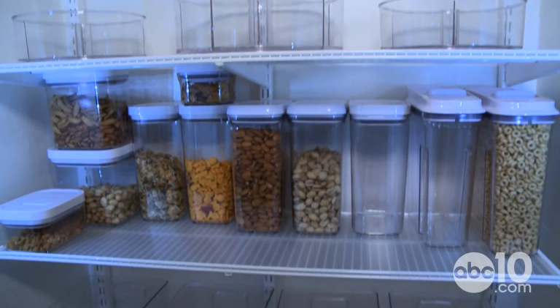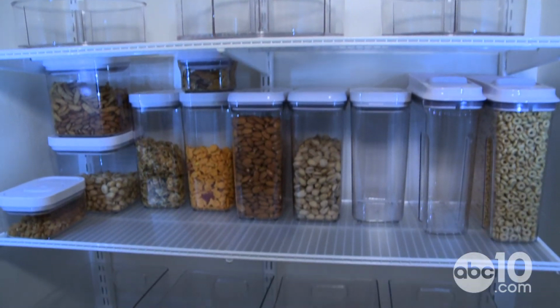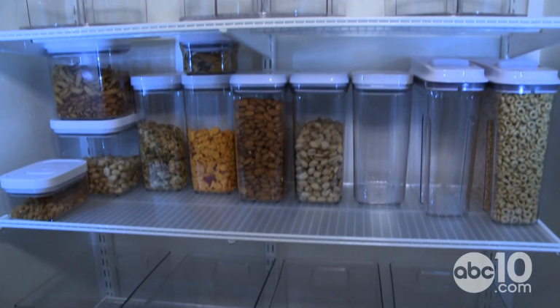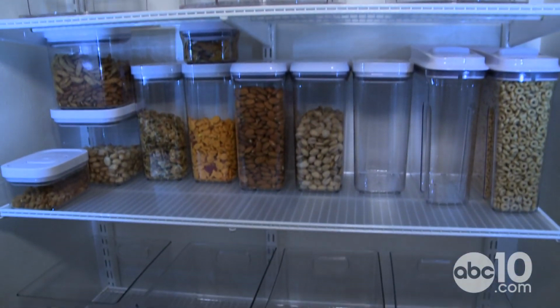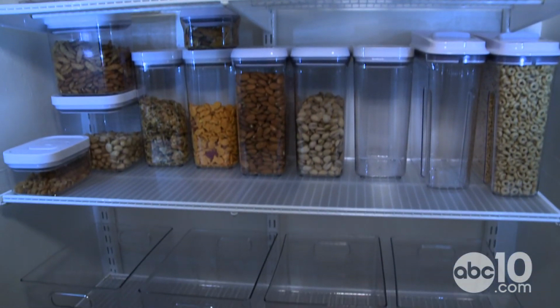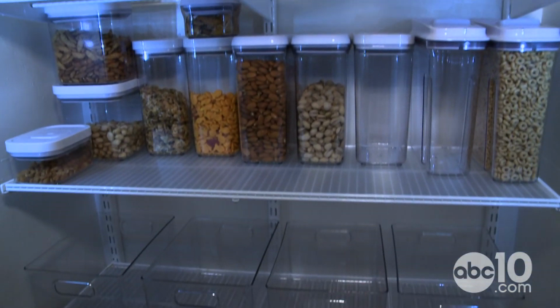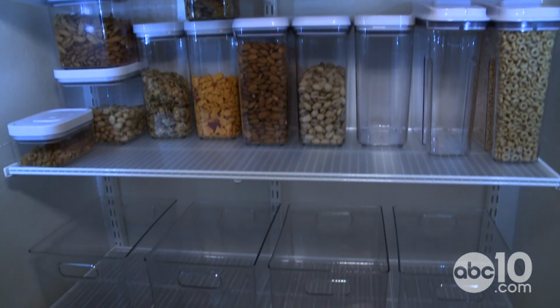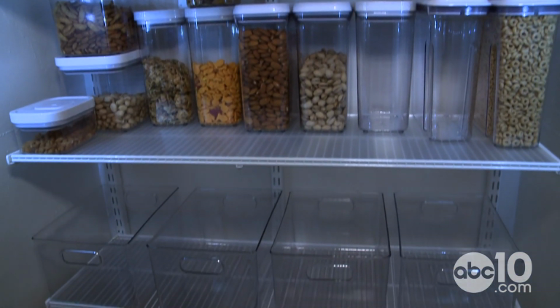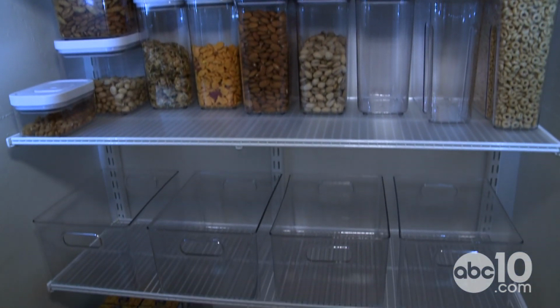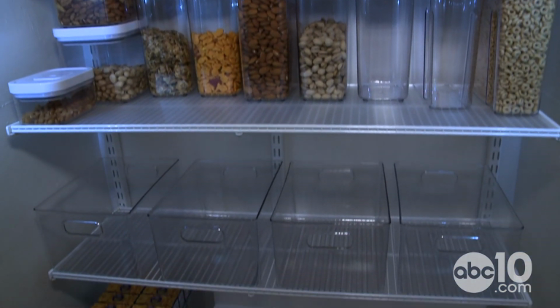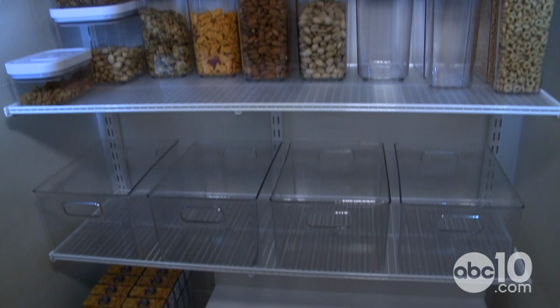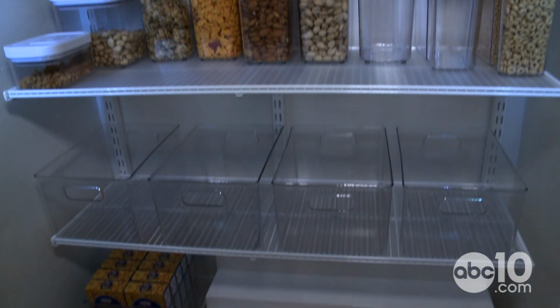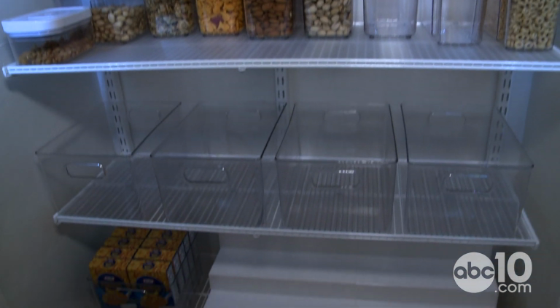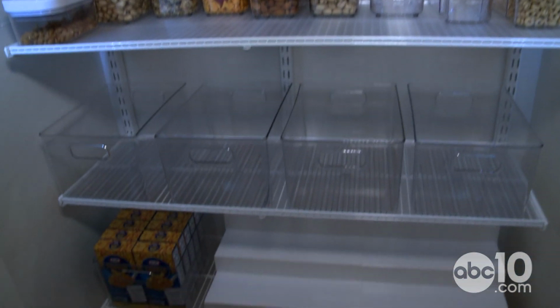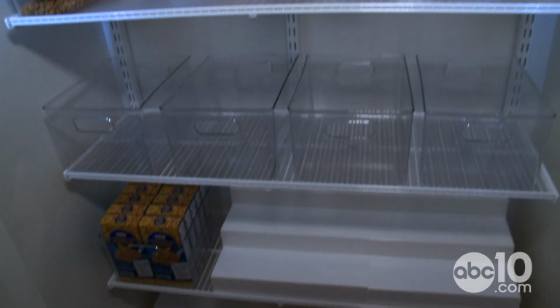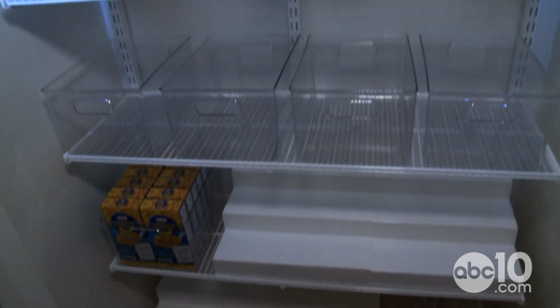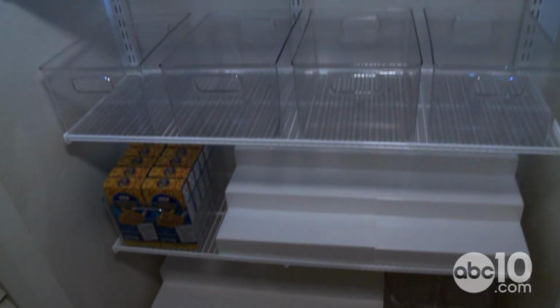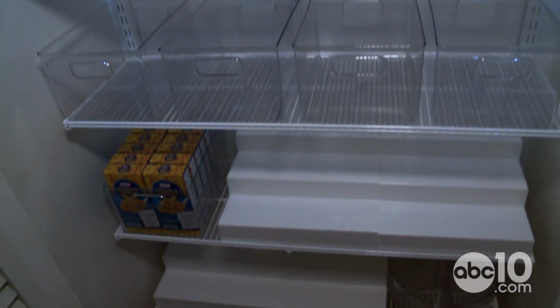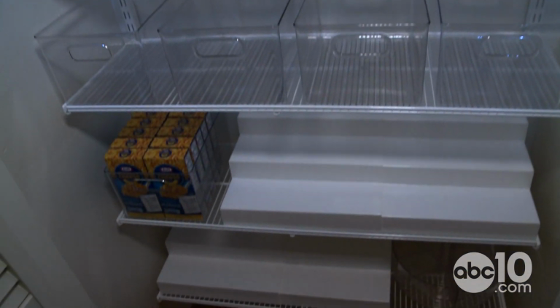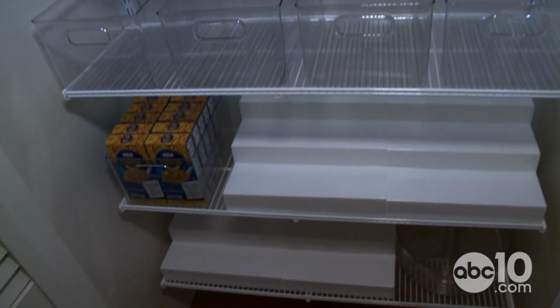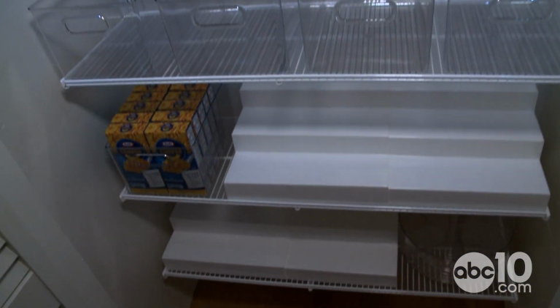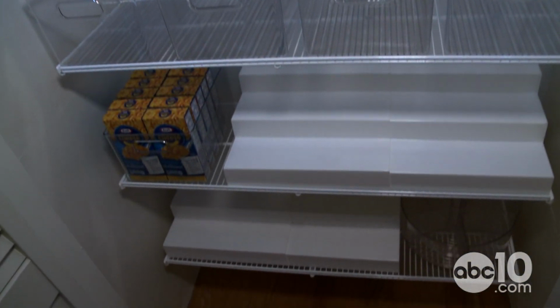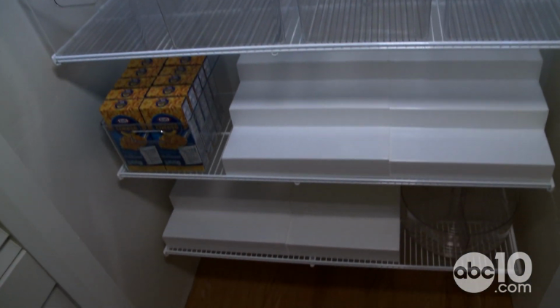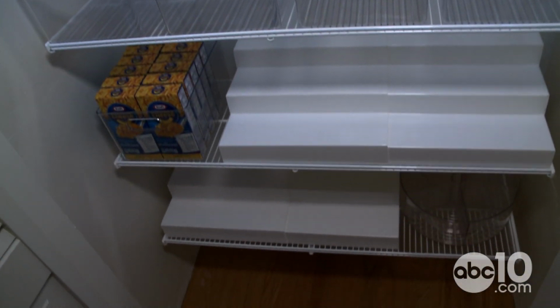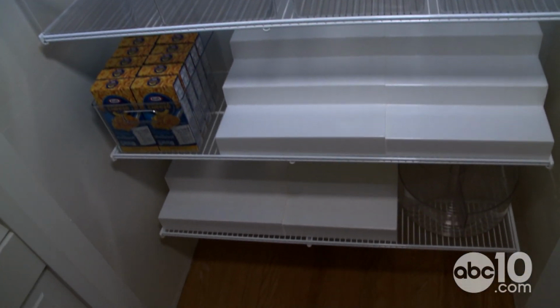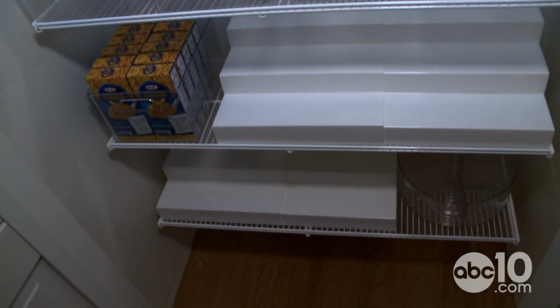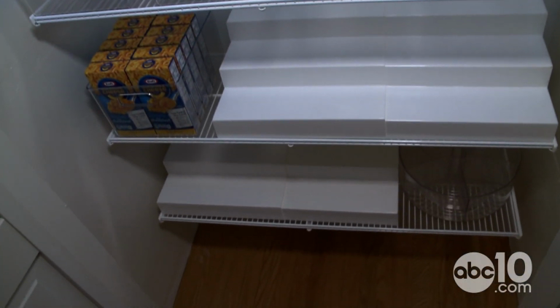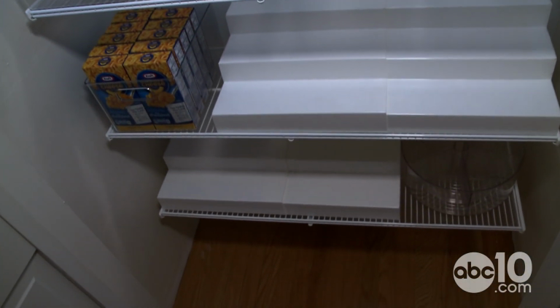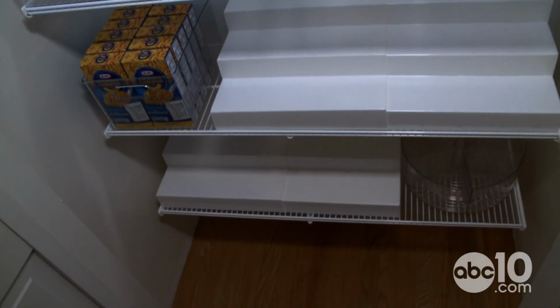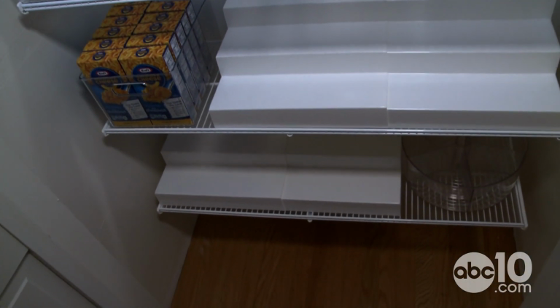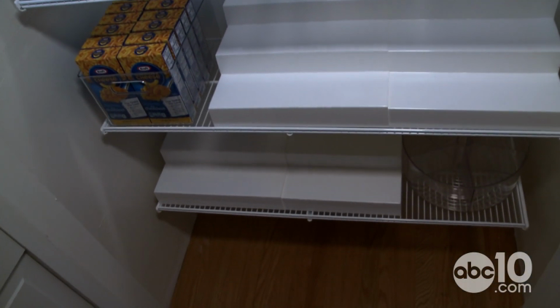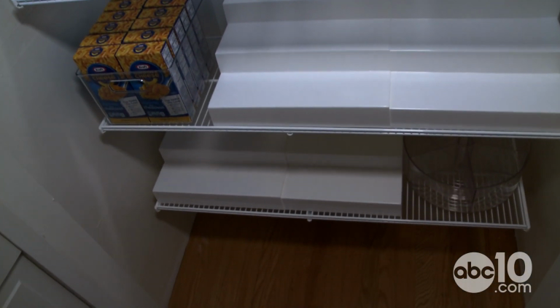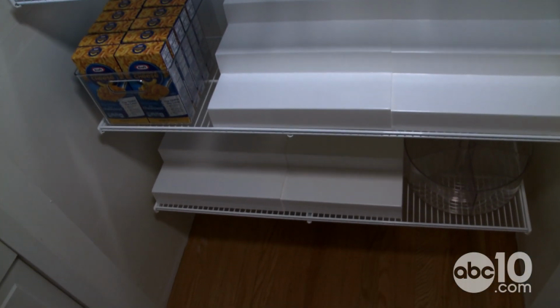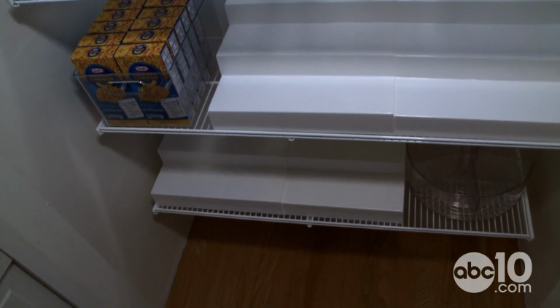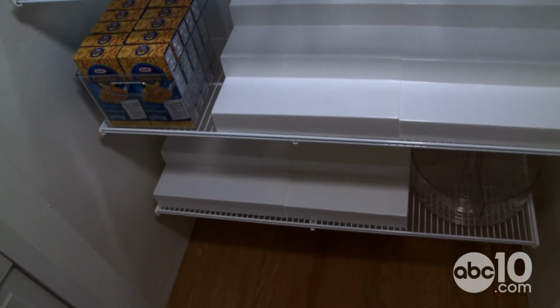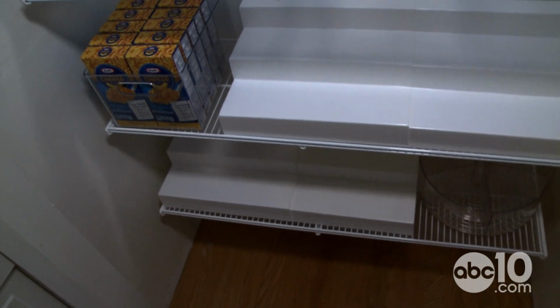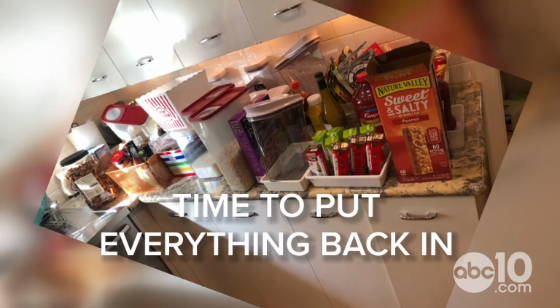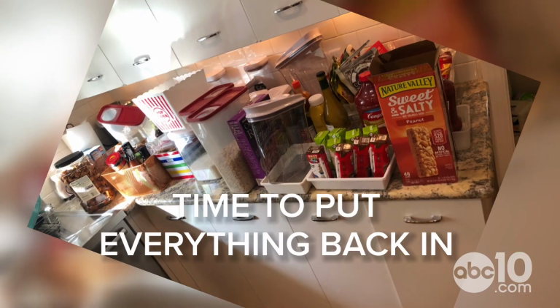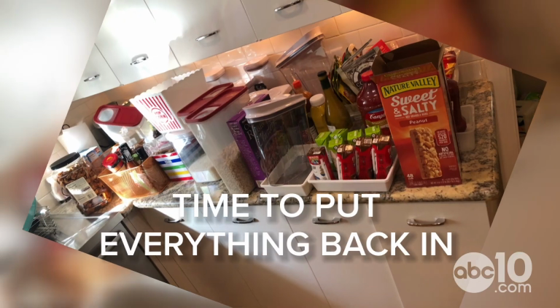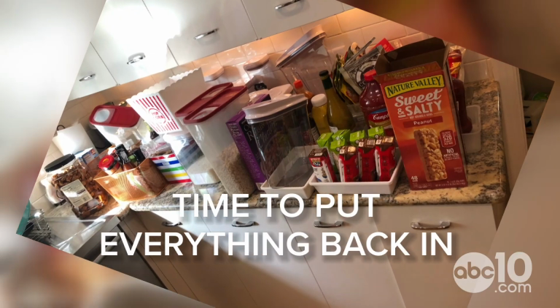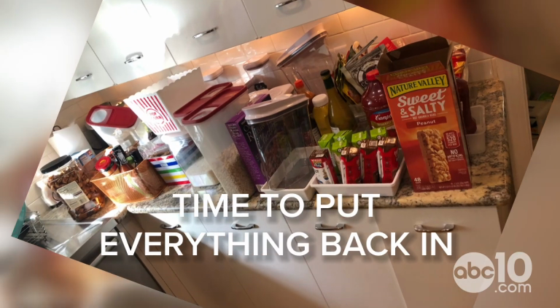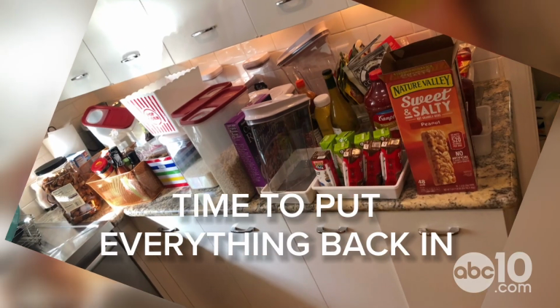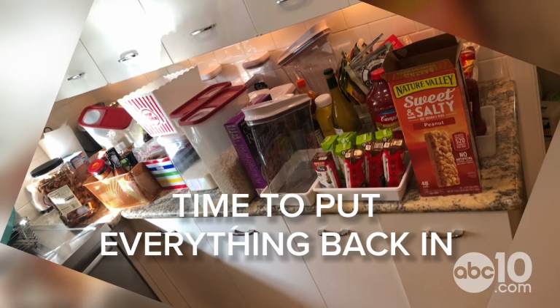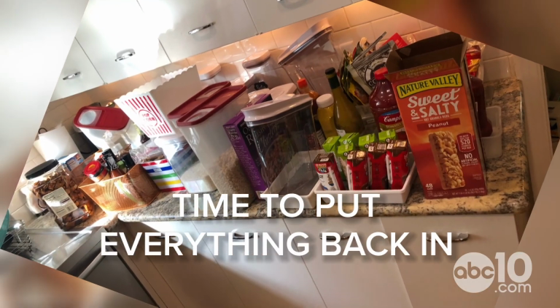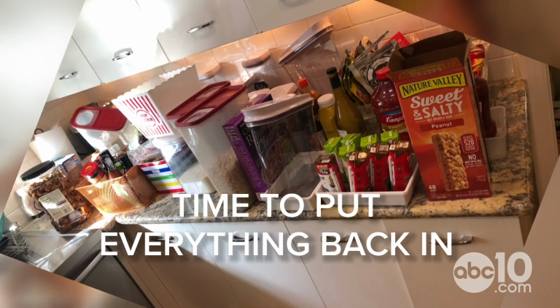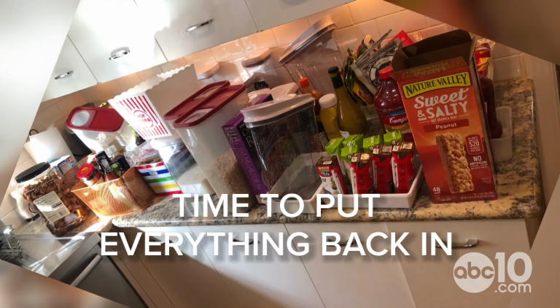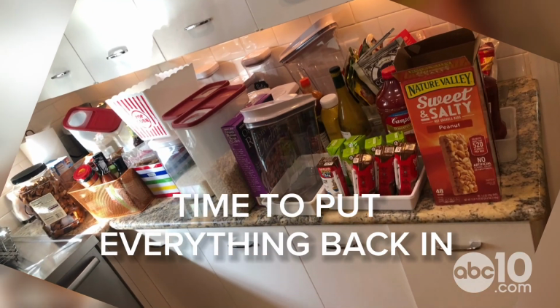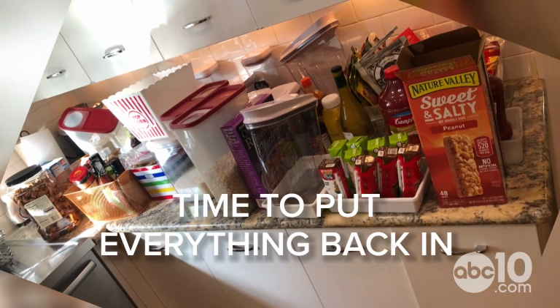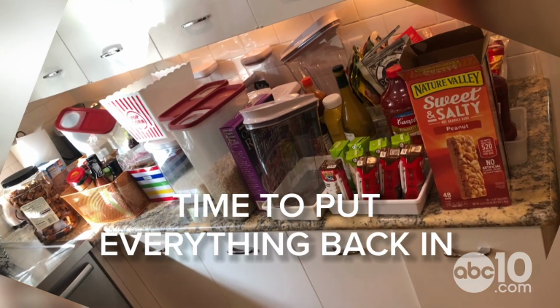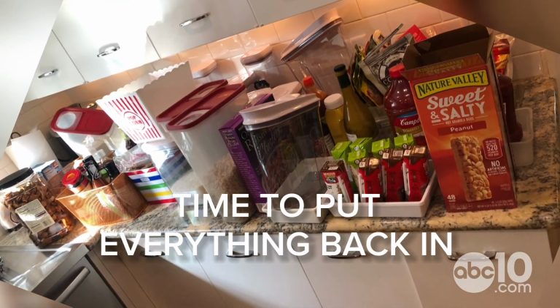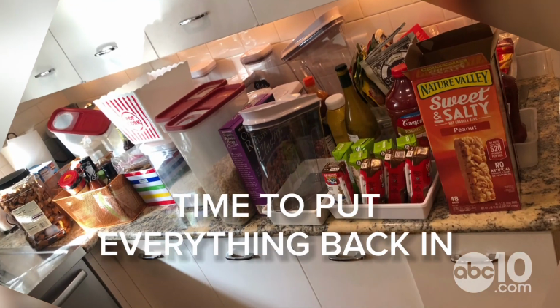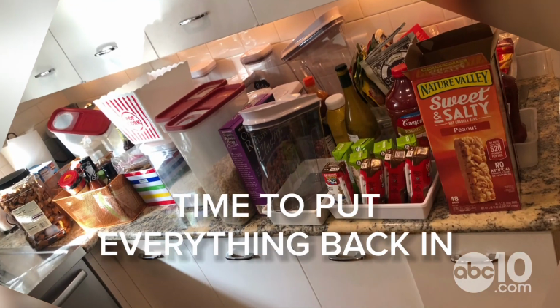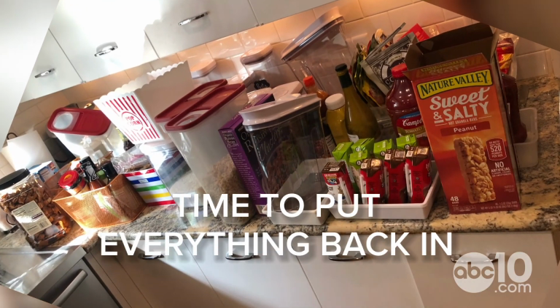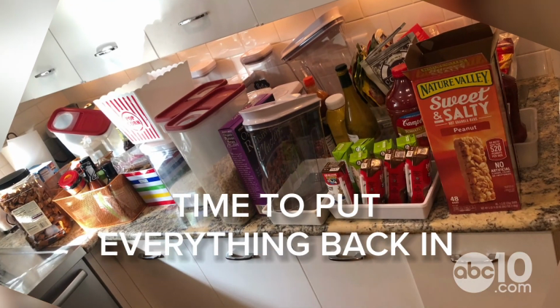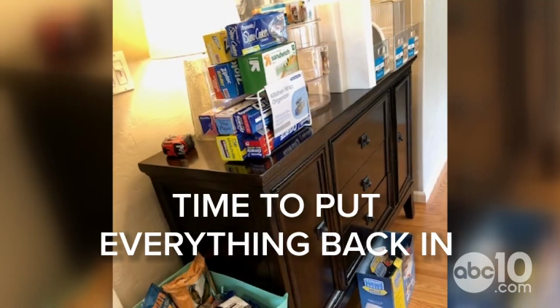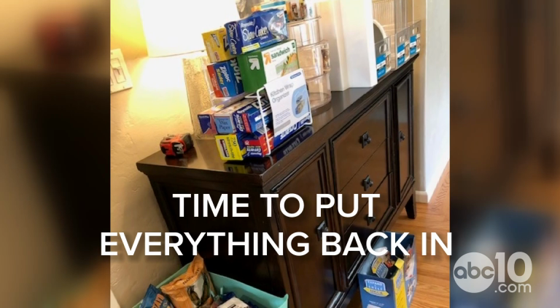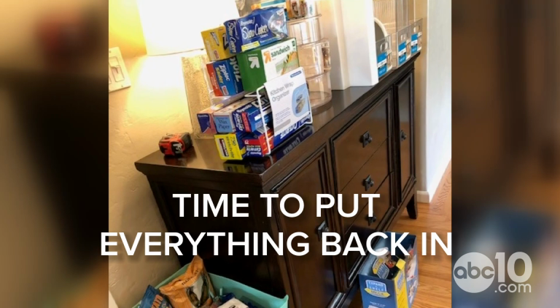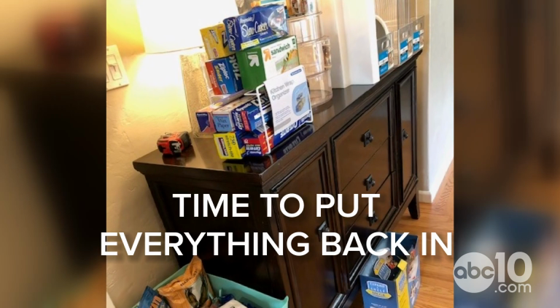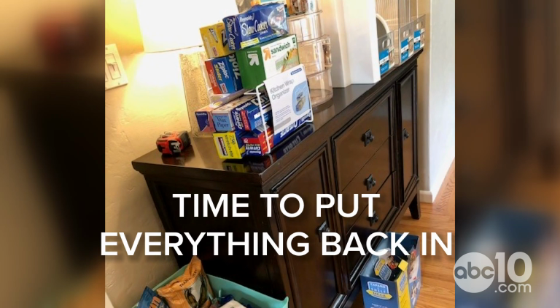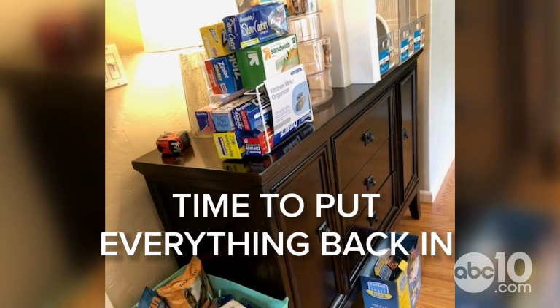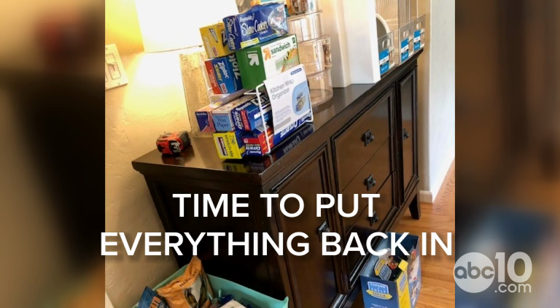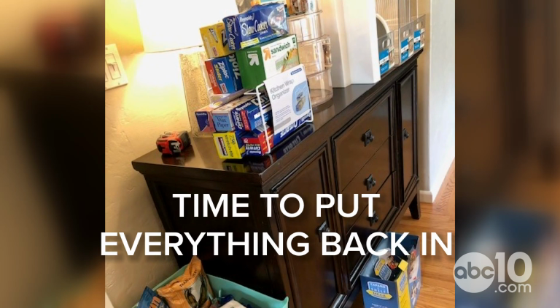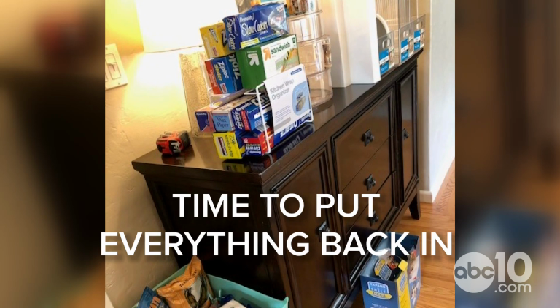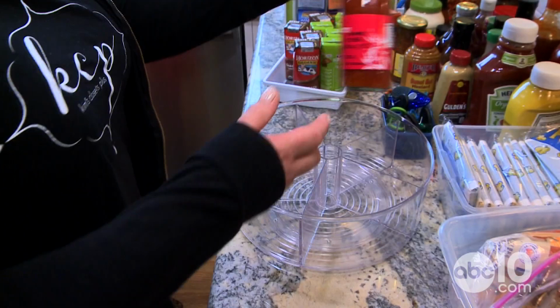This is totally easy — anybody can do this. The goal now is to see everything that's come out of the pantry and see if we can get it all back in.